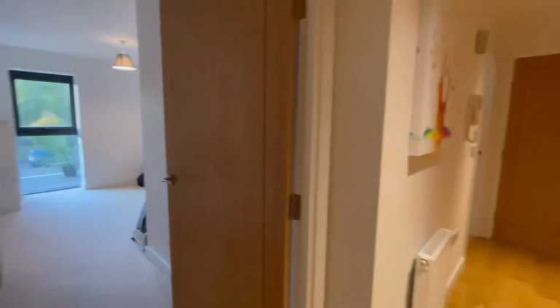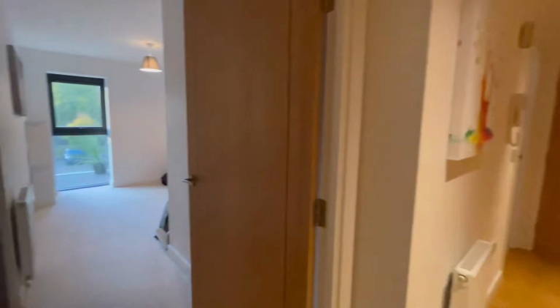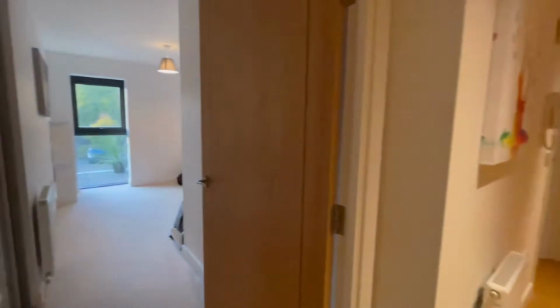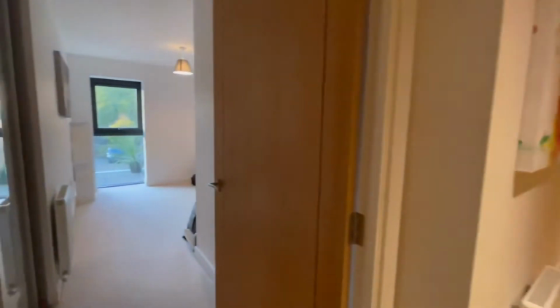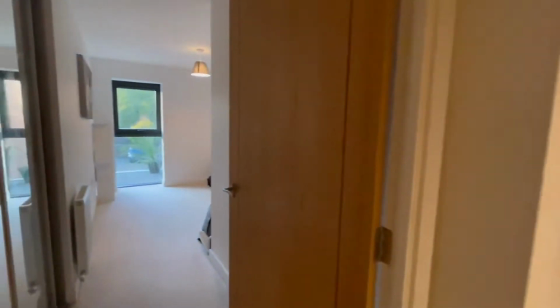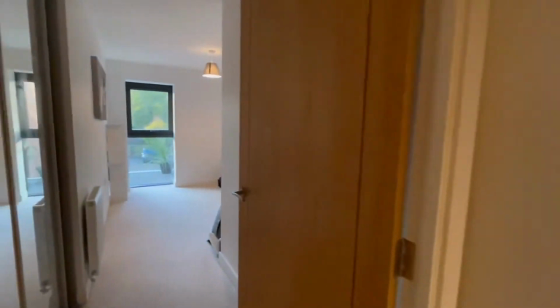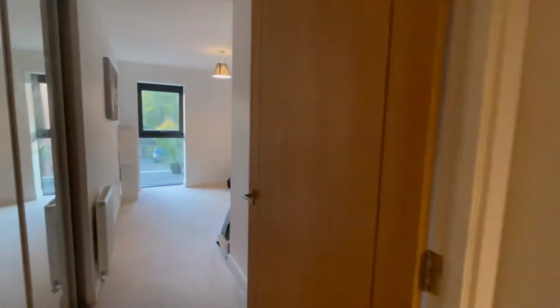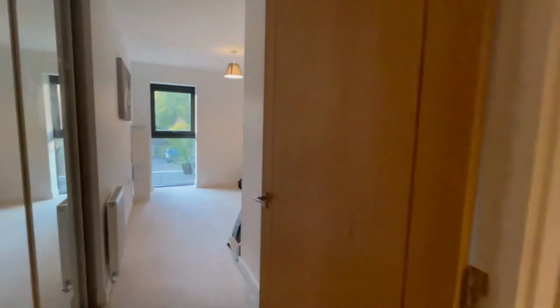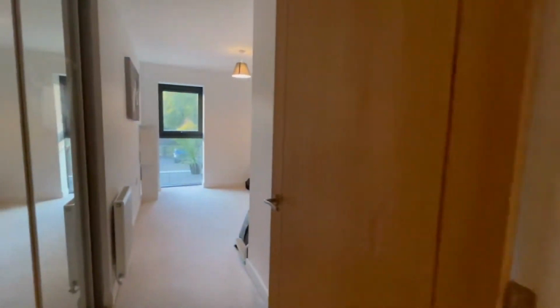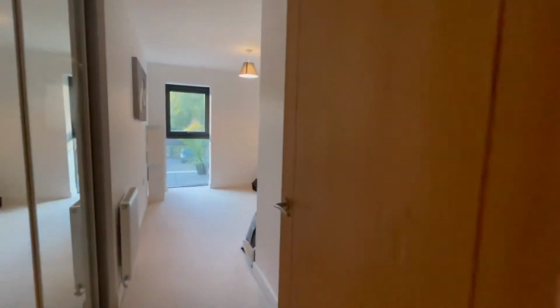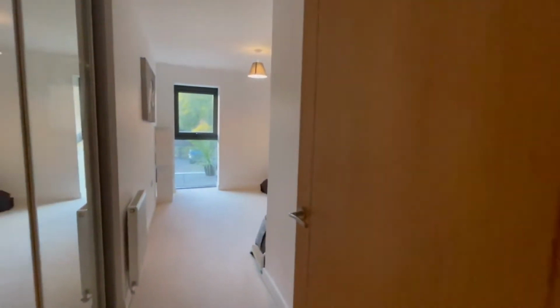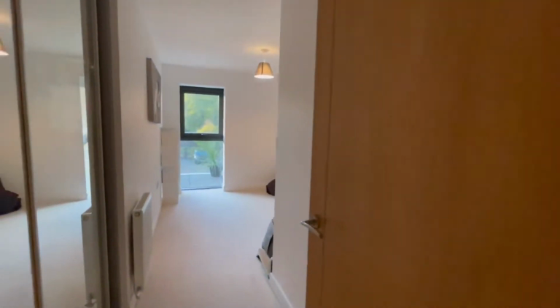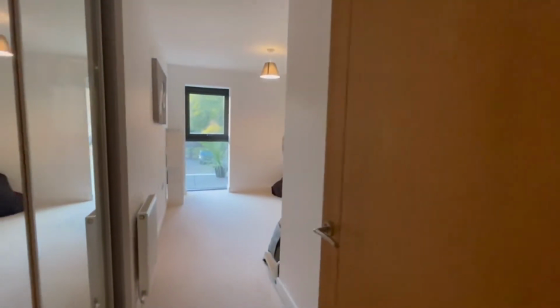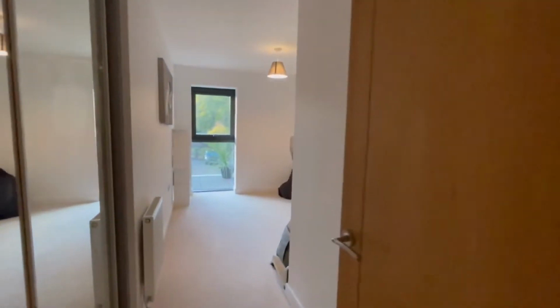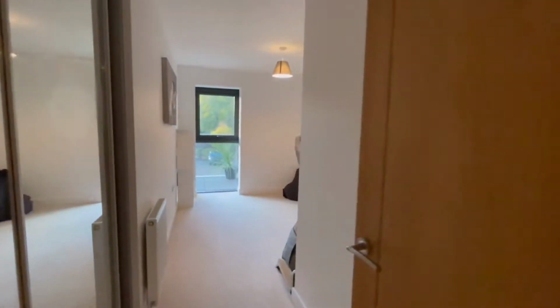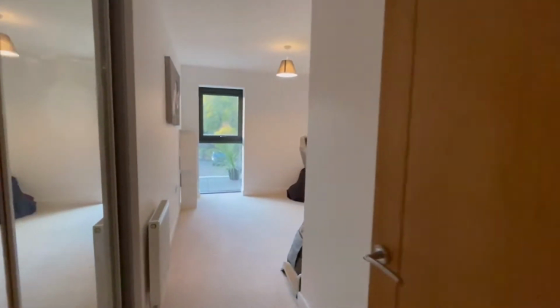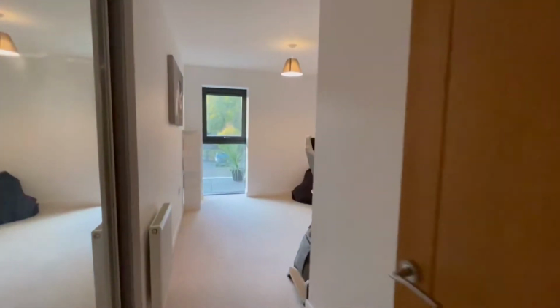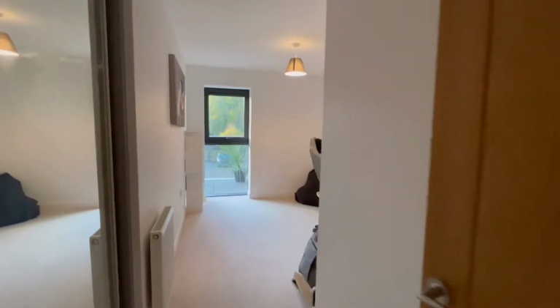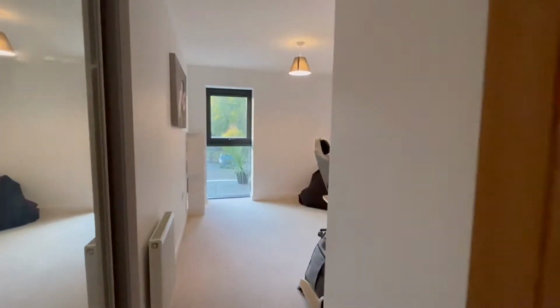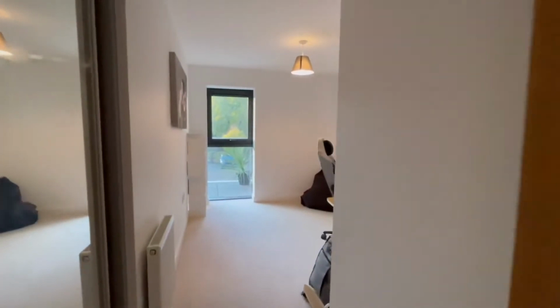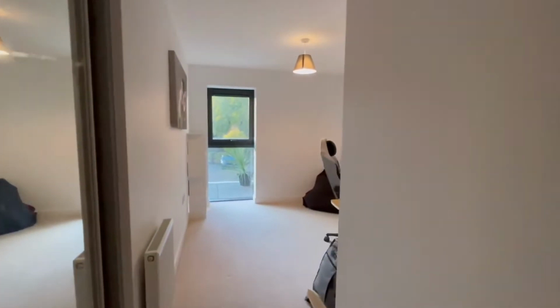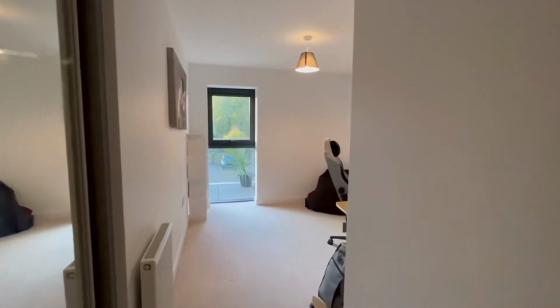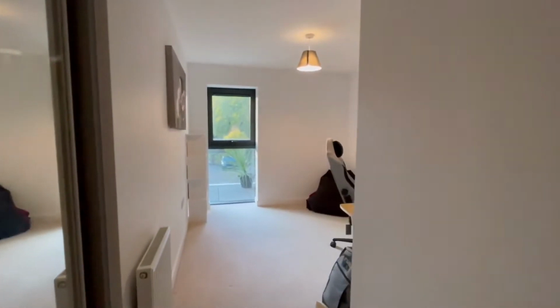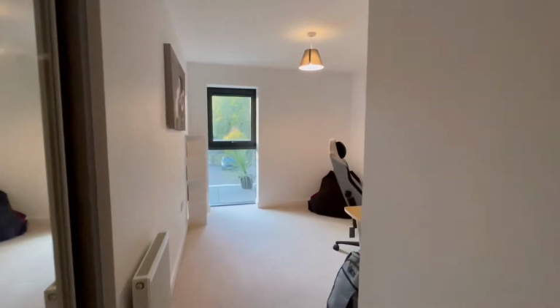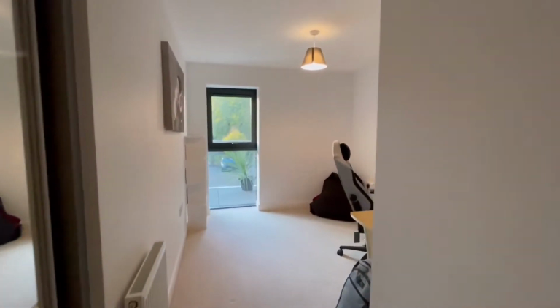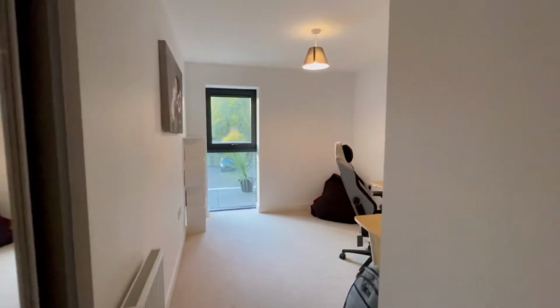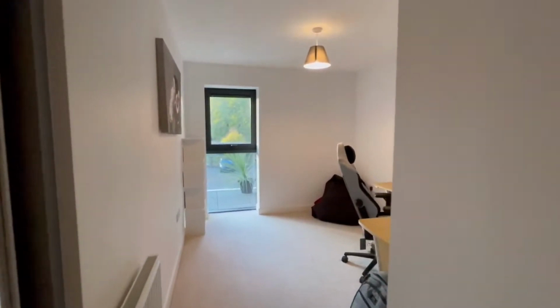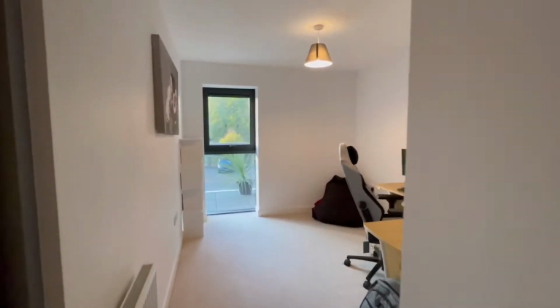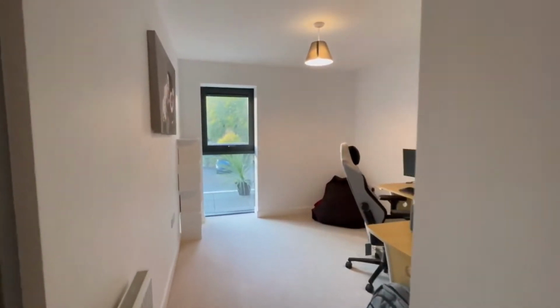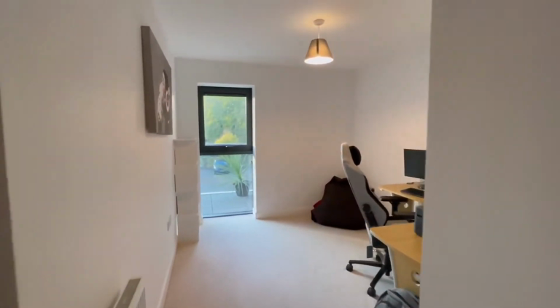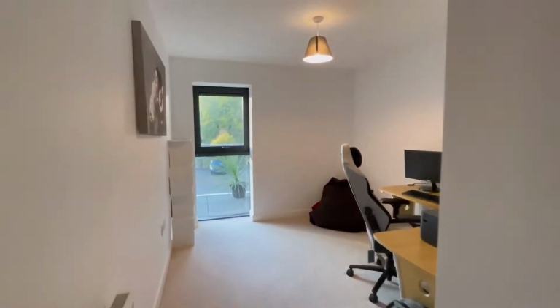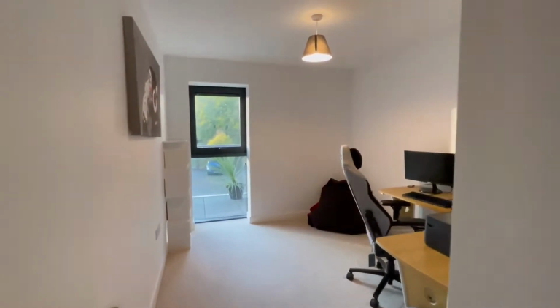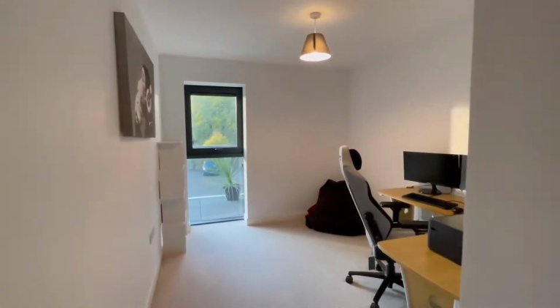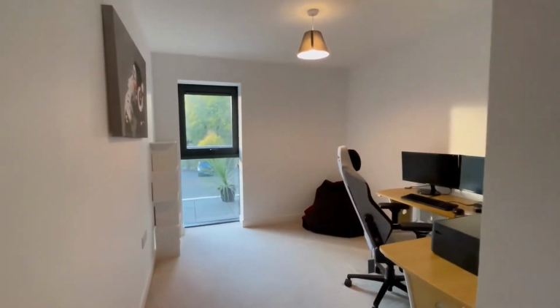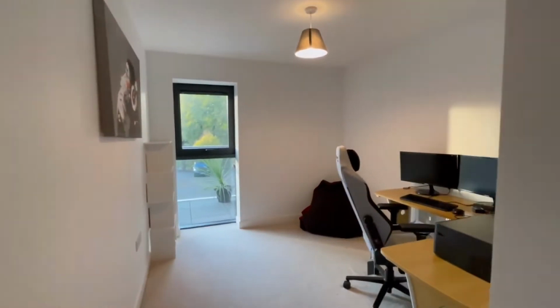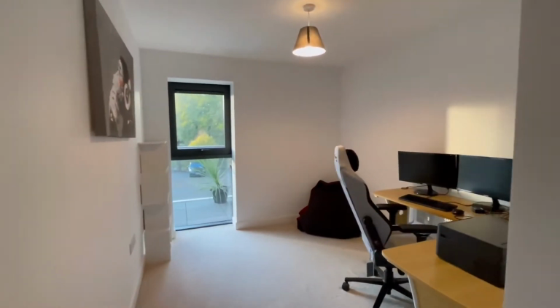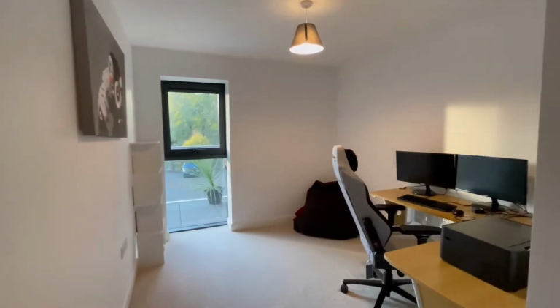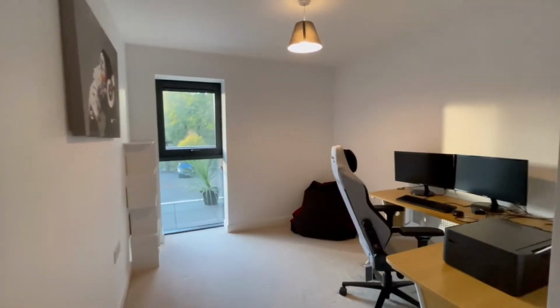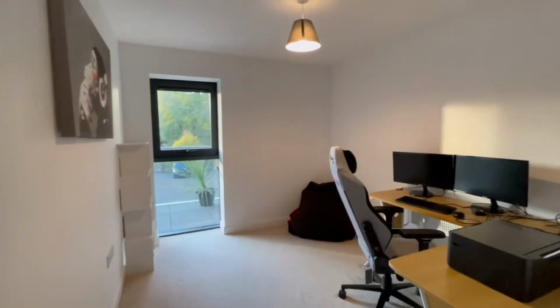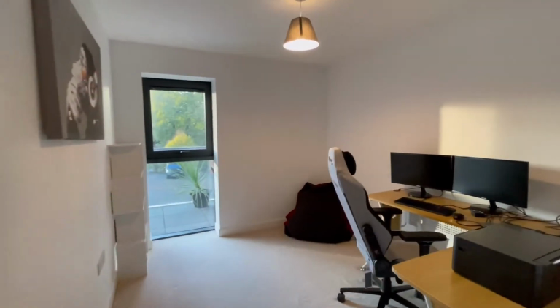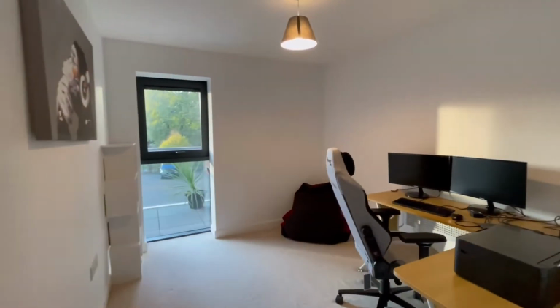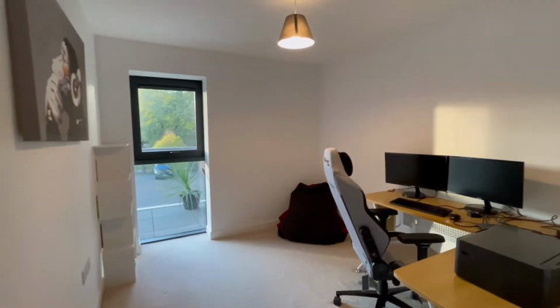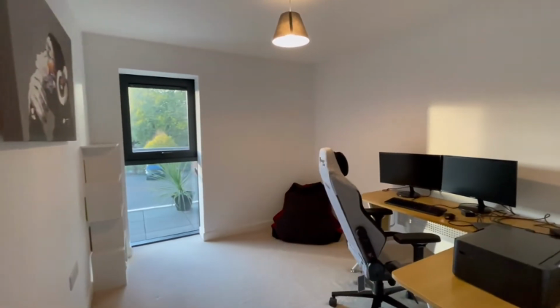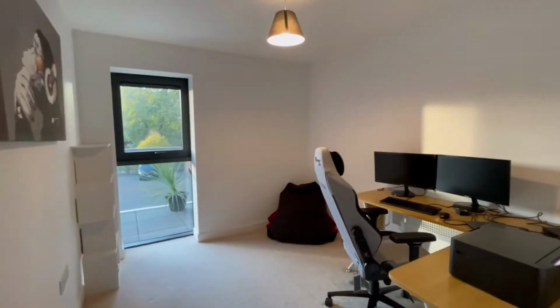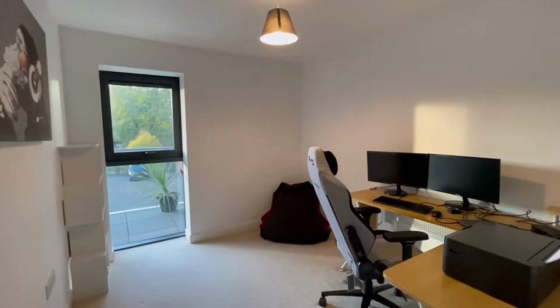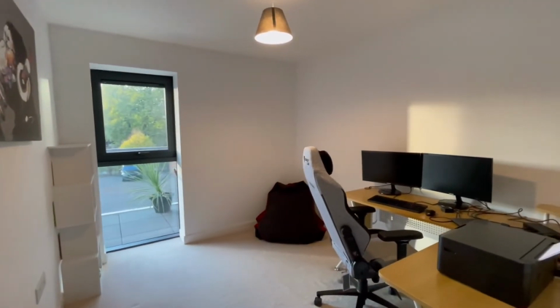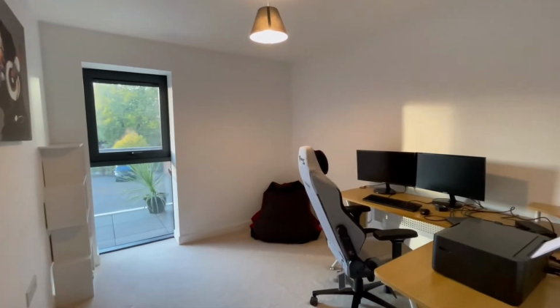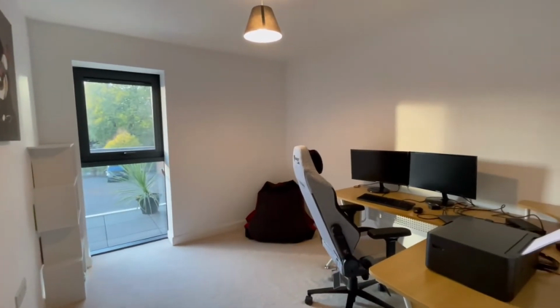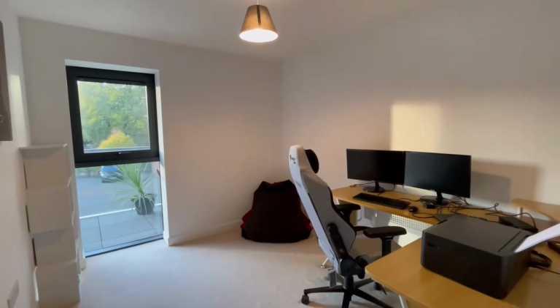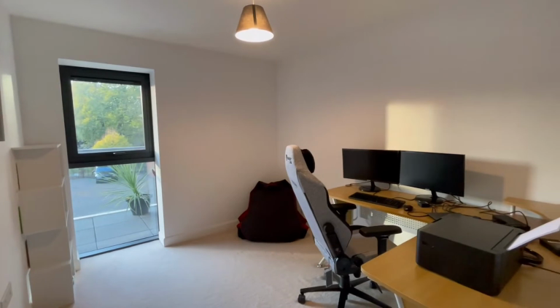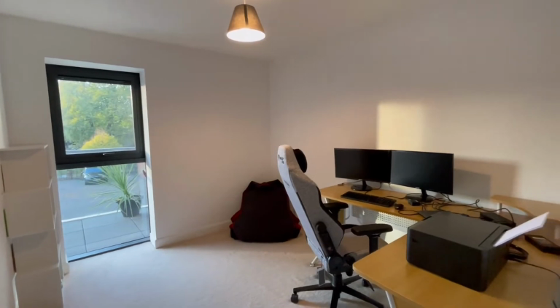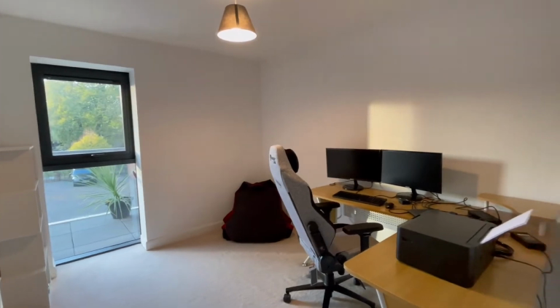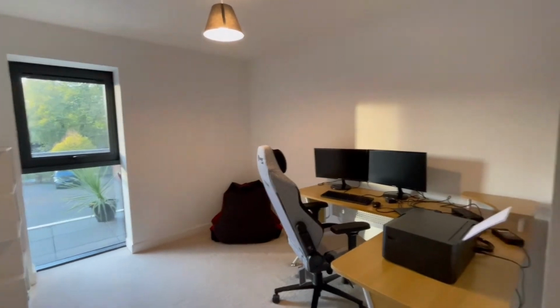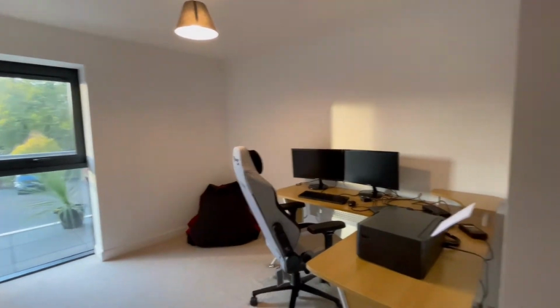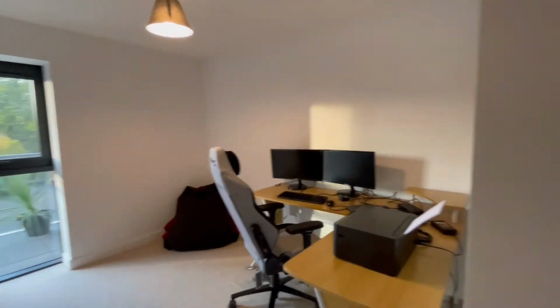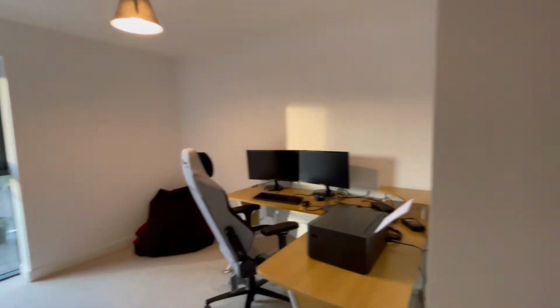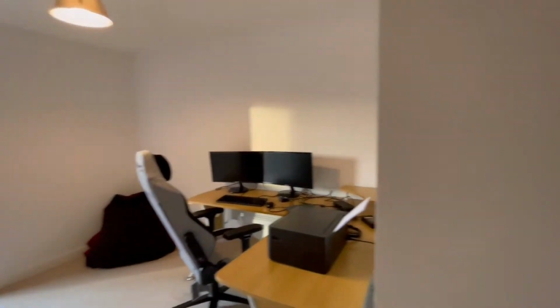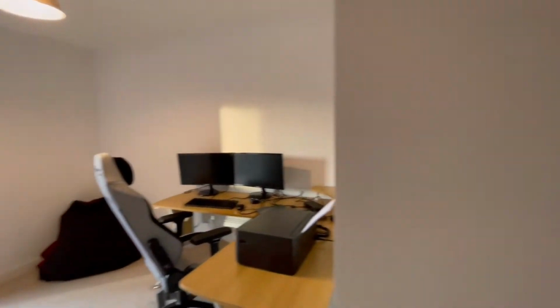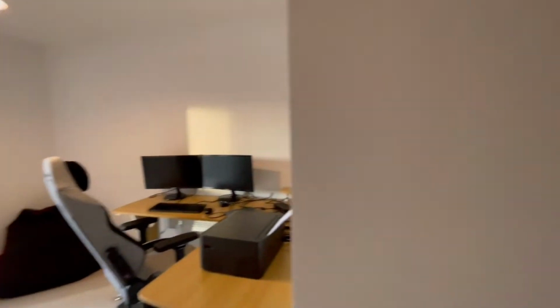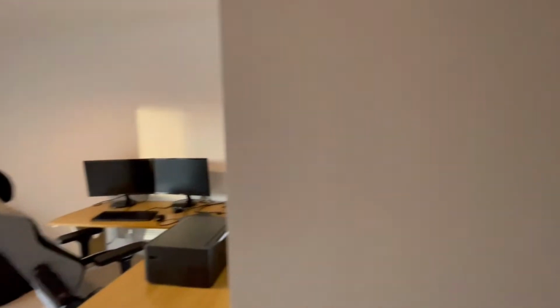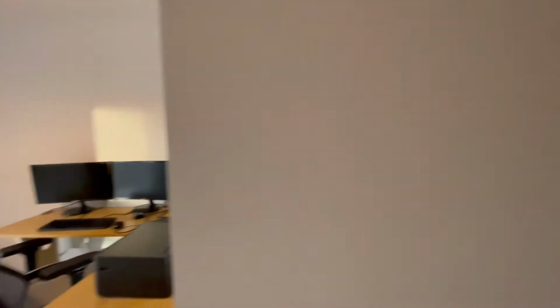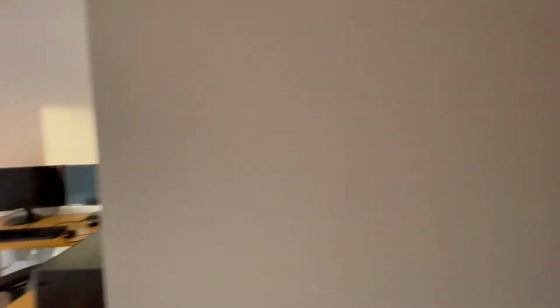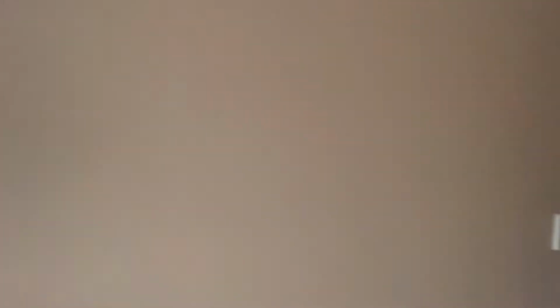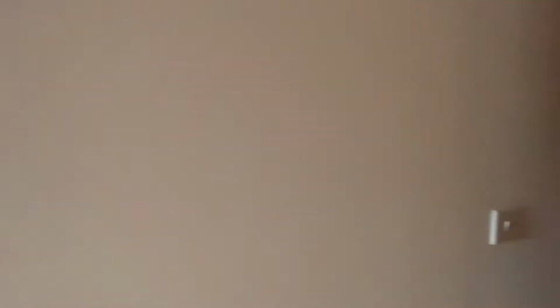So, this is bedroom two. Bedroom two's got mirror double fitted wardrobes there on the left-hand side. Currently used as a home office but it's really a good bedroom.